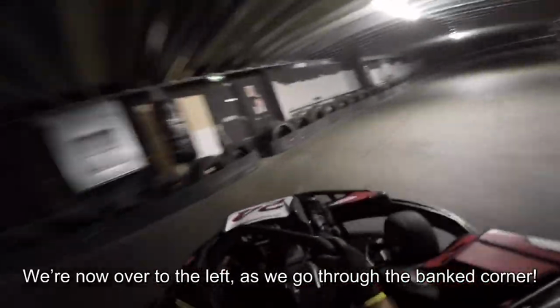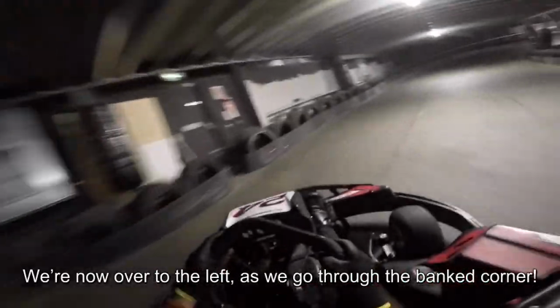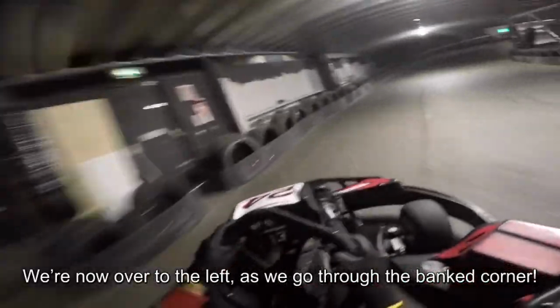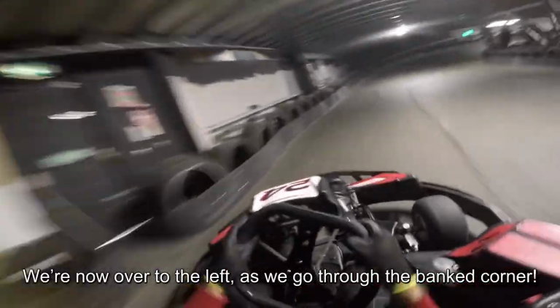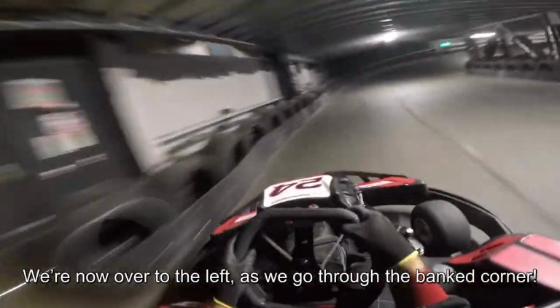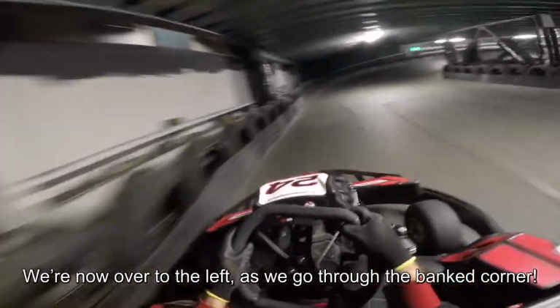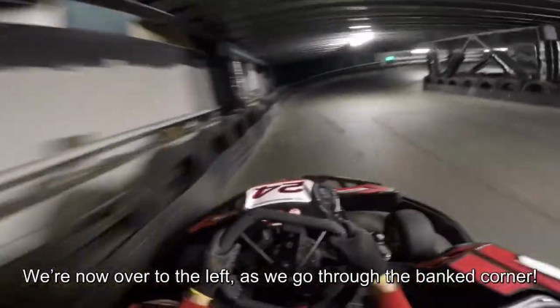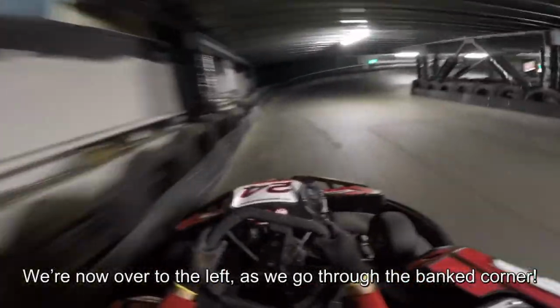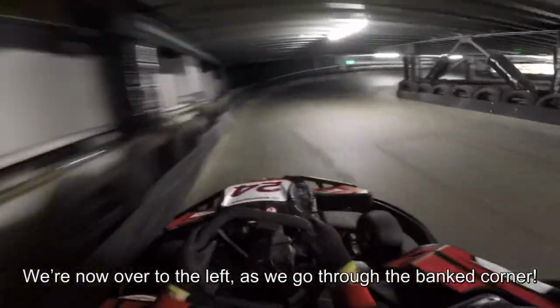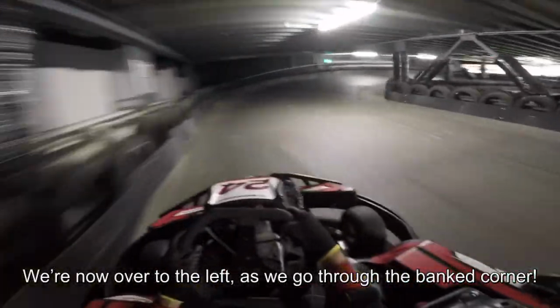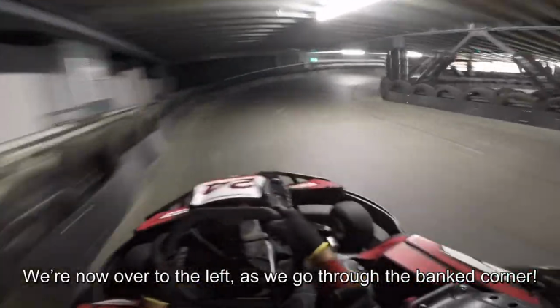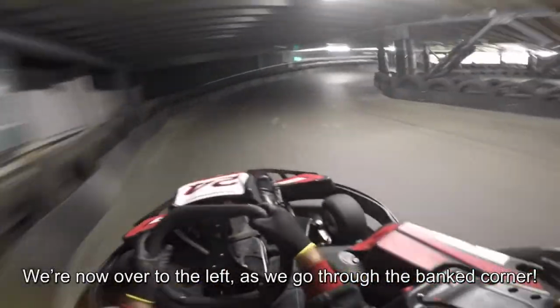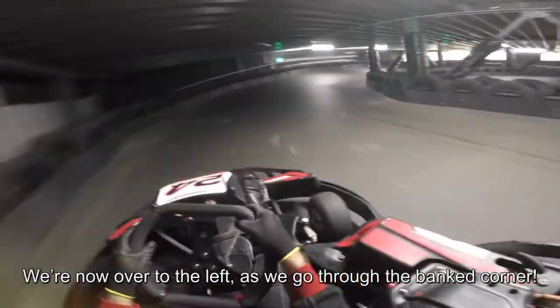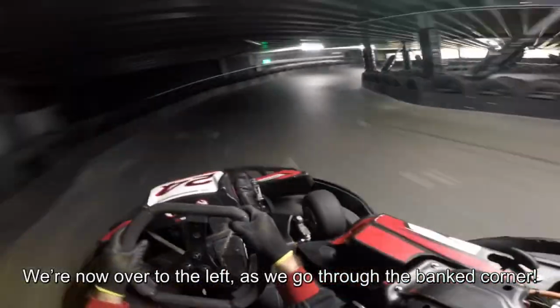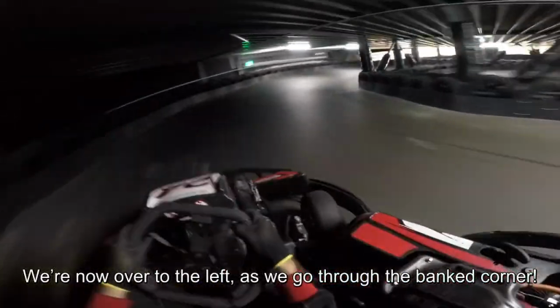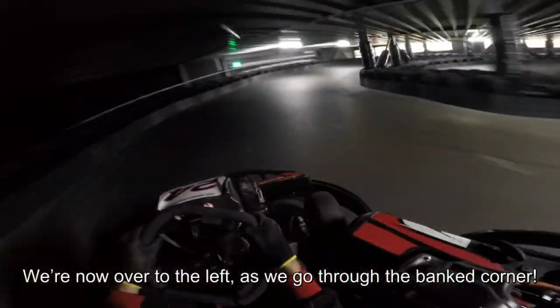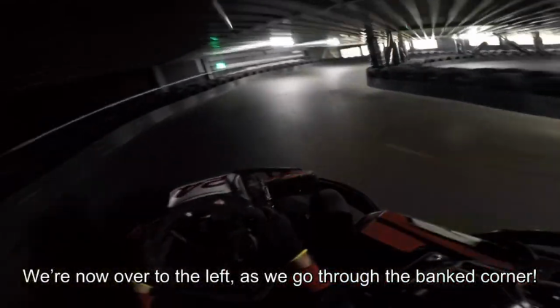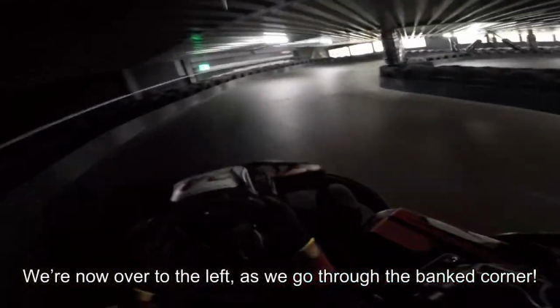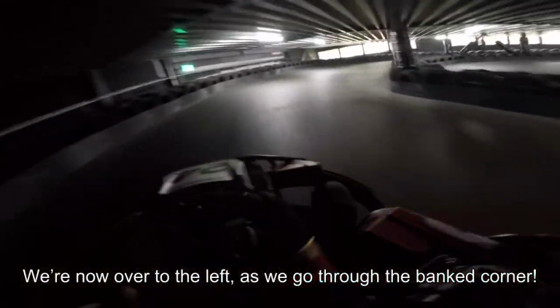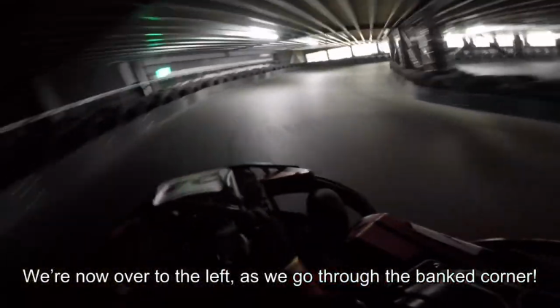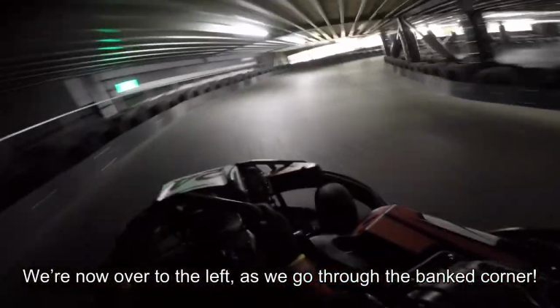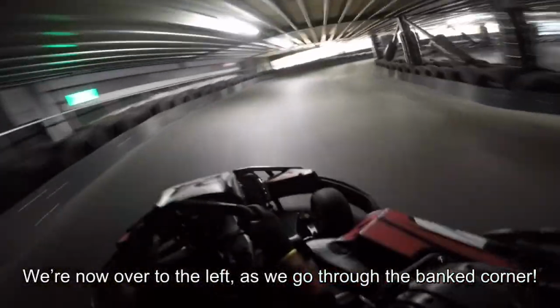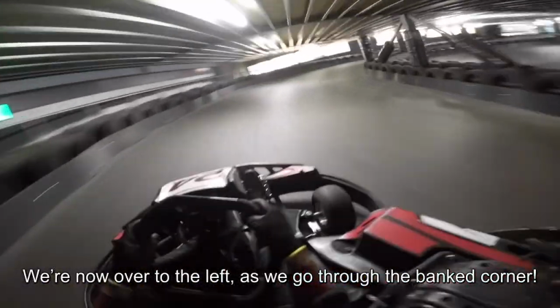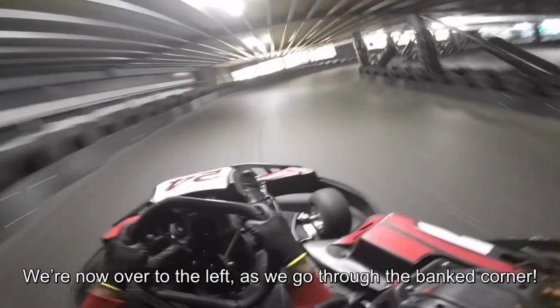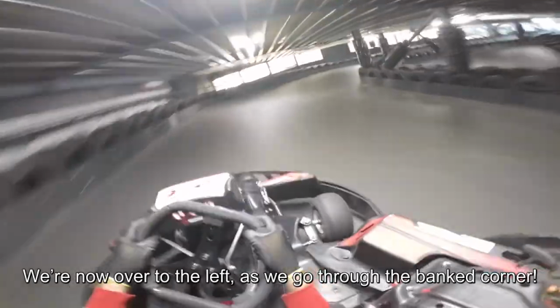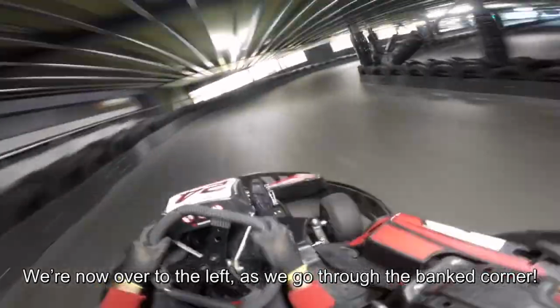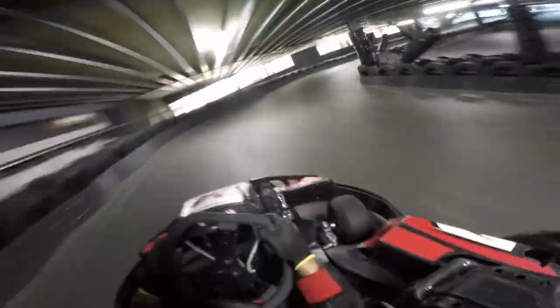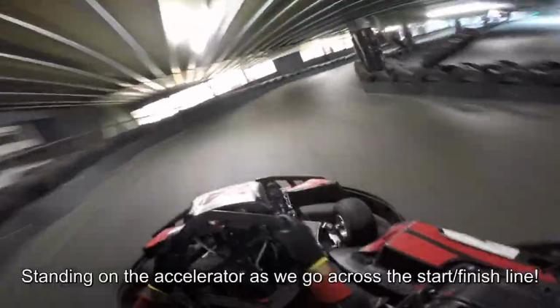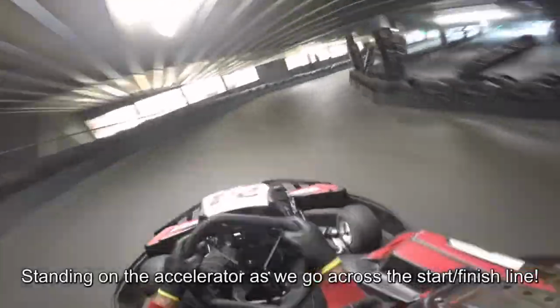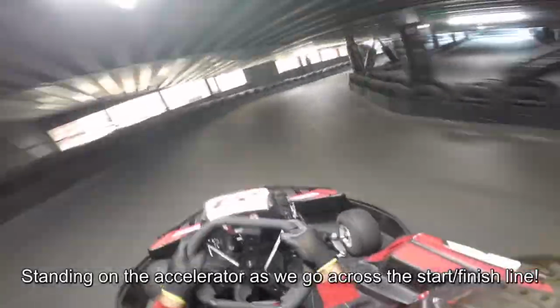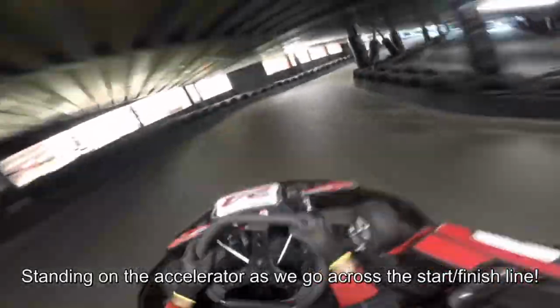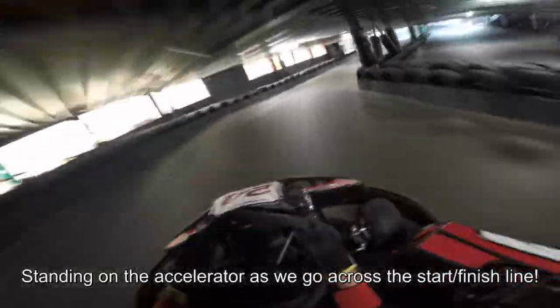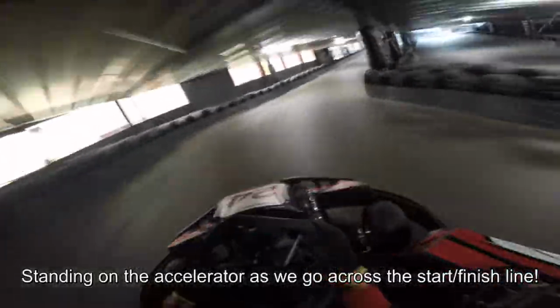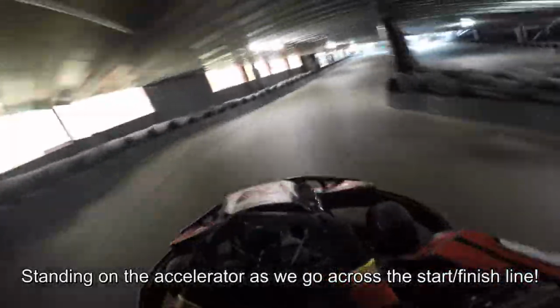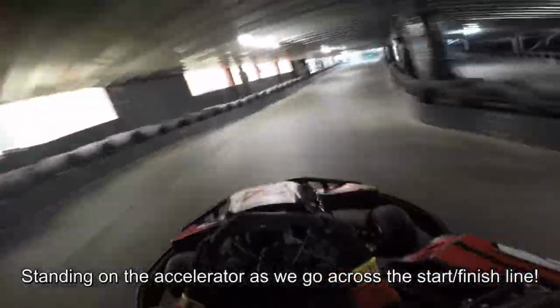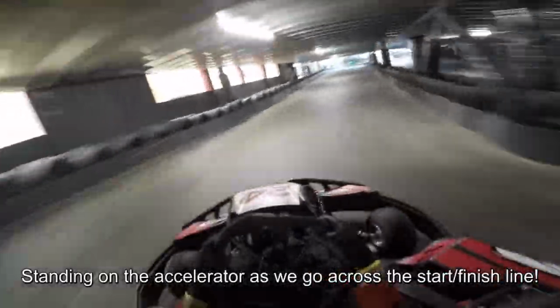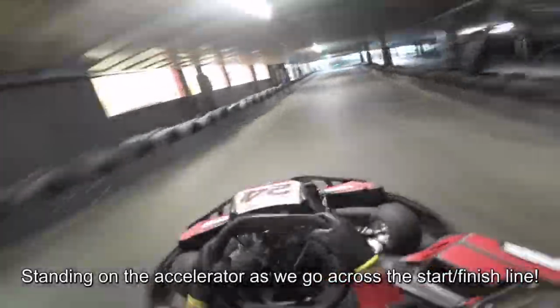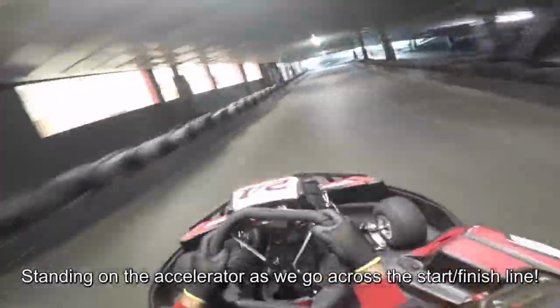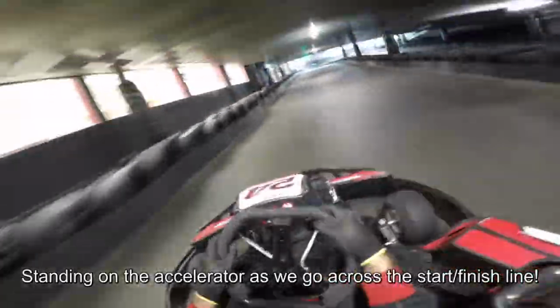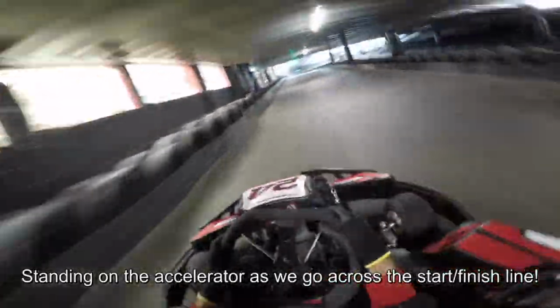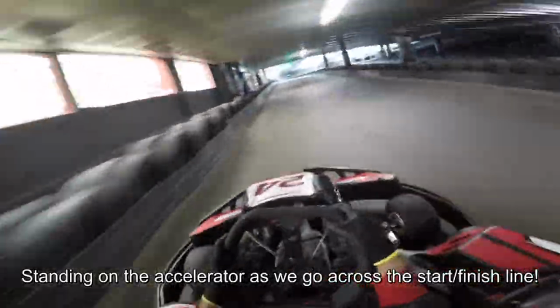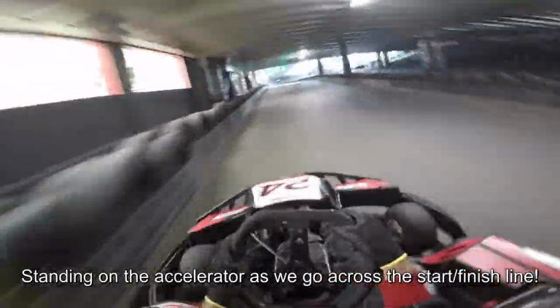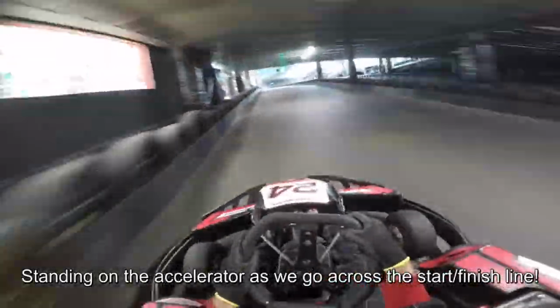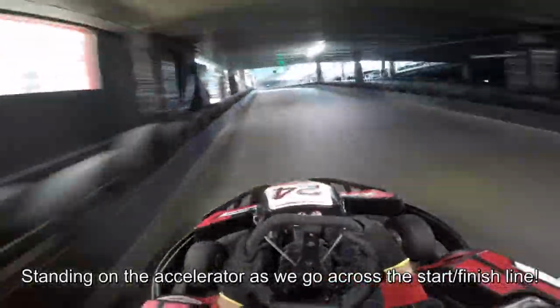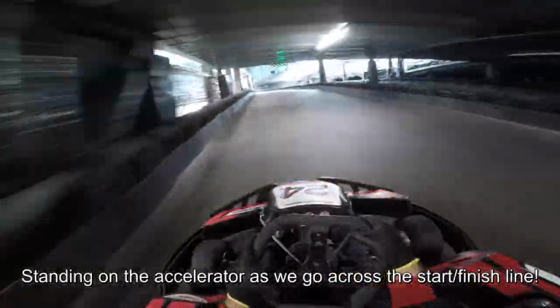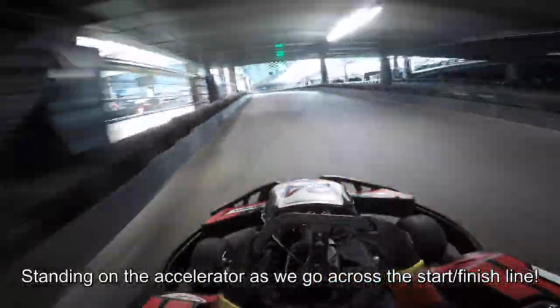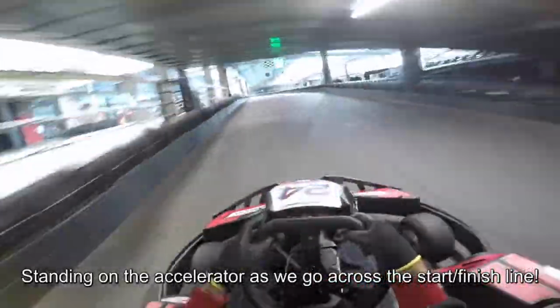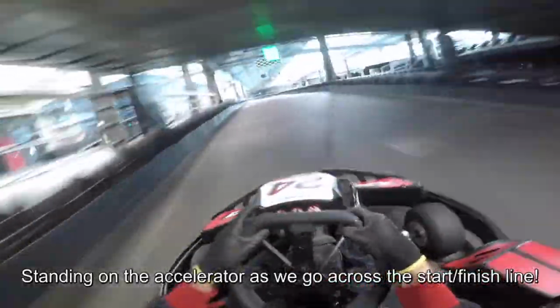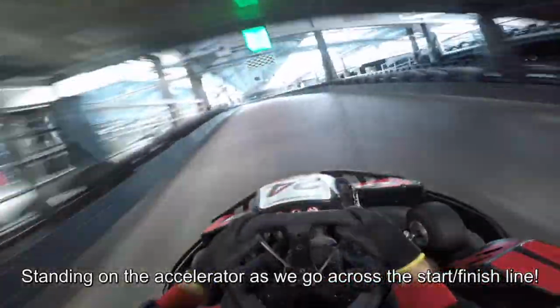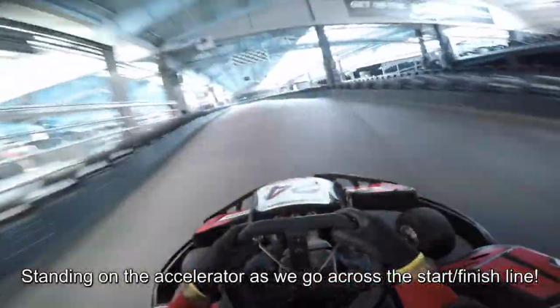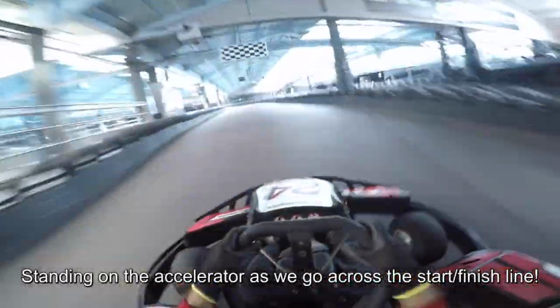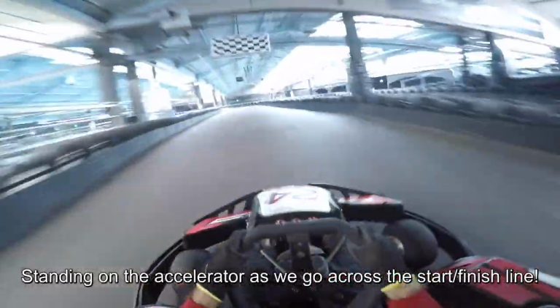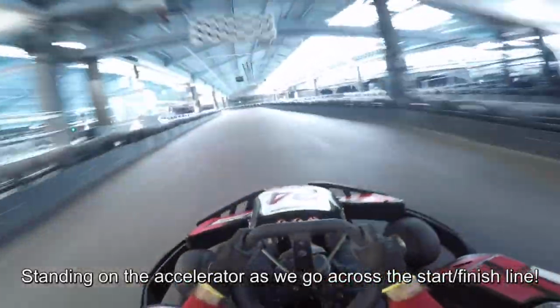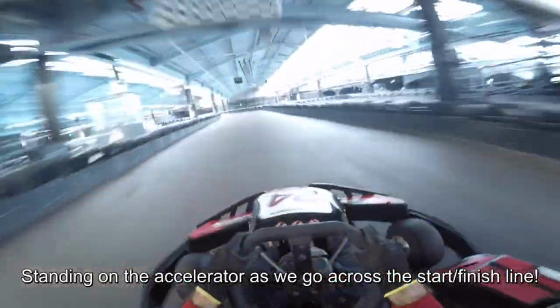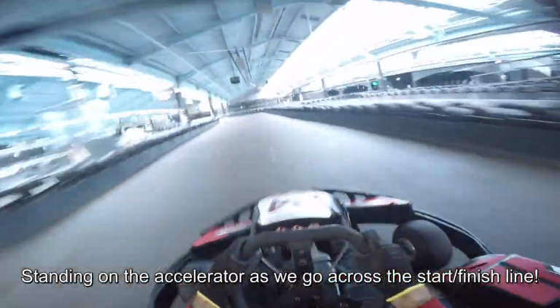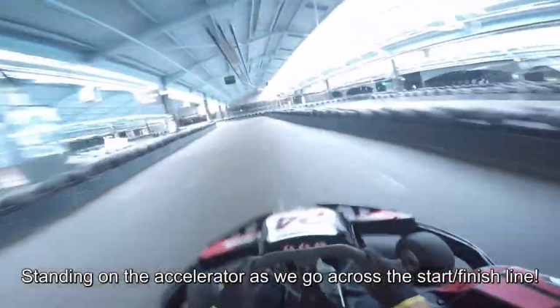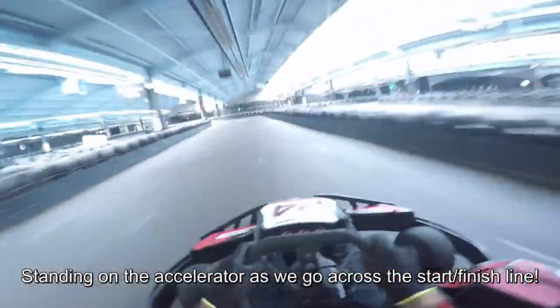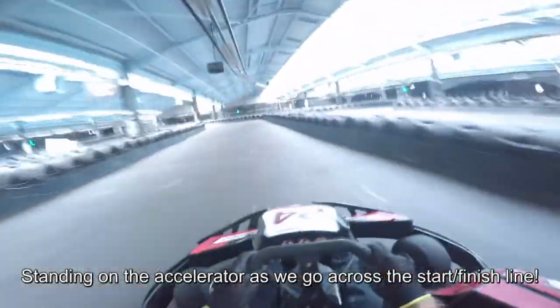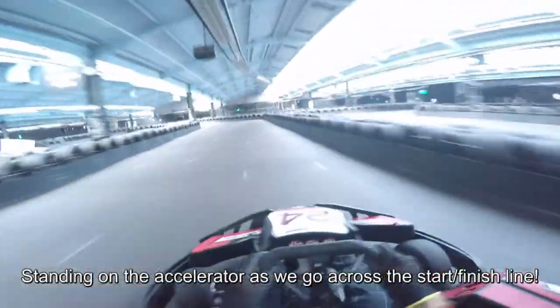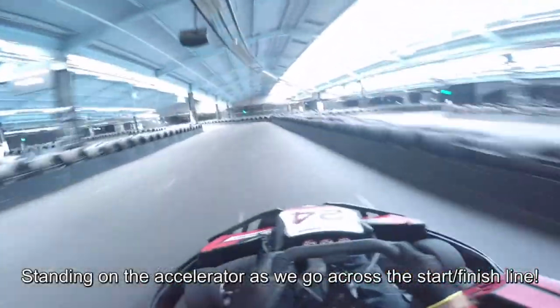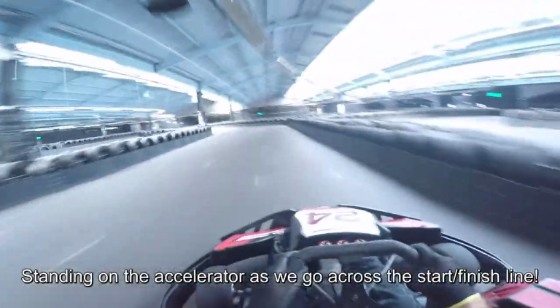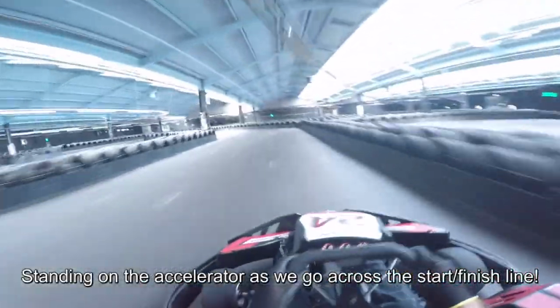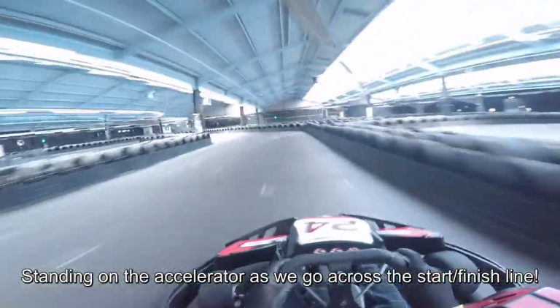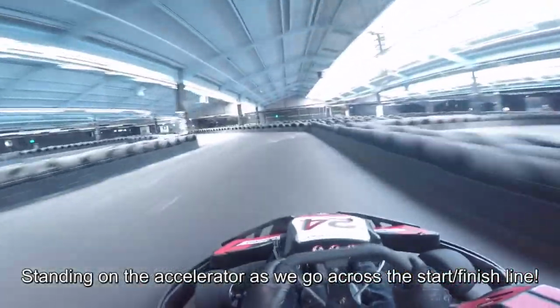We're now over to the left-hand side barriers as we go around the banked corner, standing on the accelerator at maximum power as we go across the start-finish line.